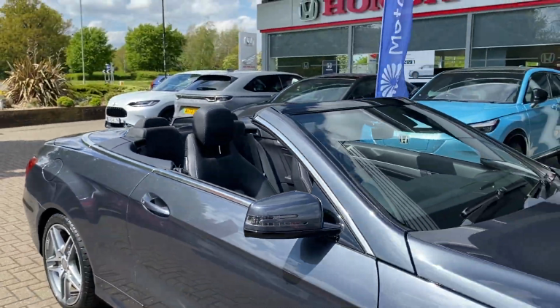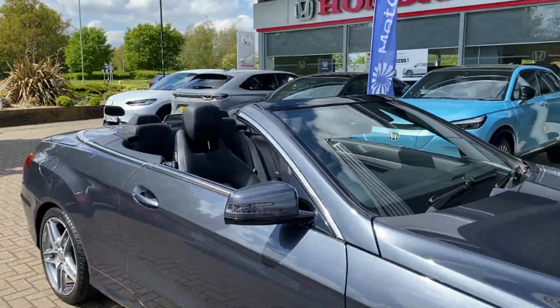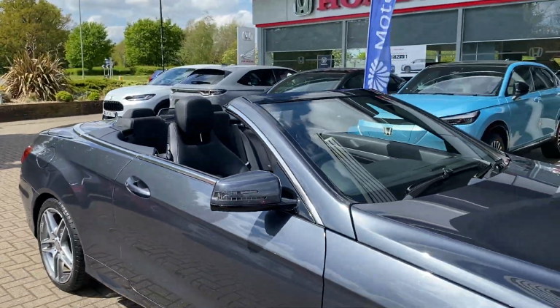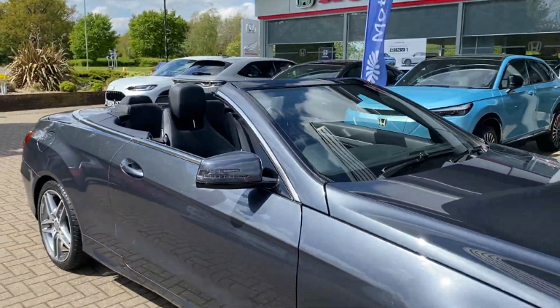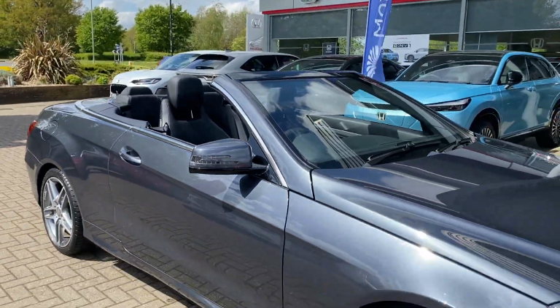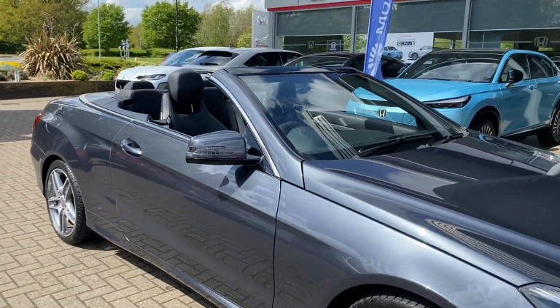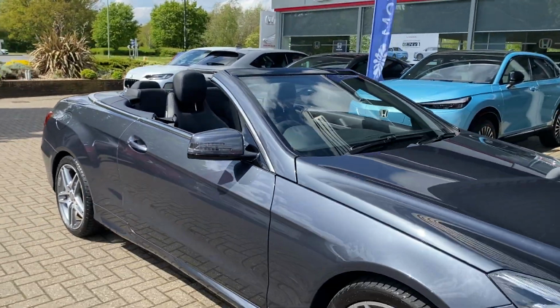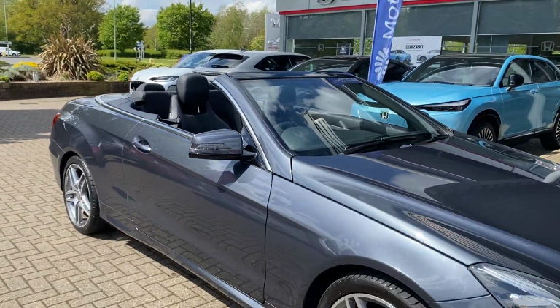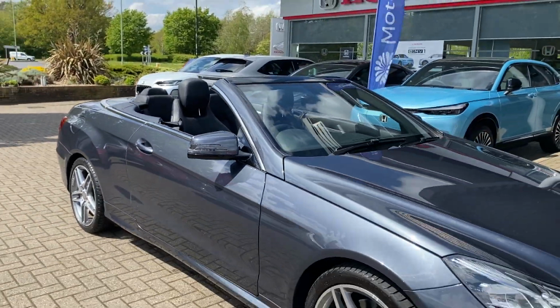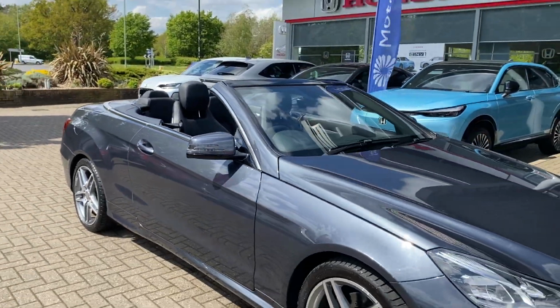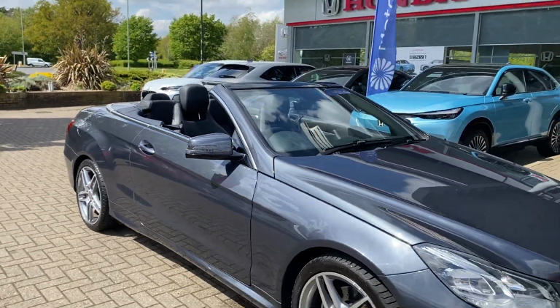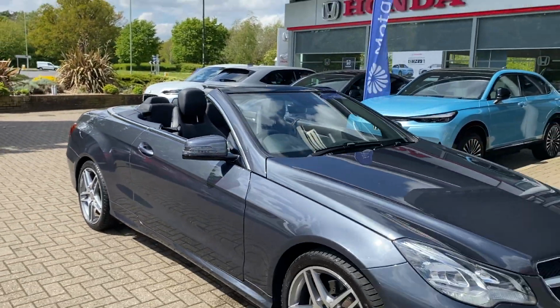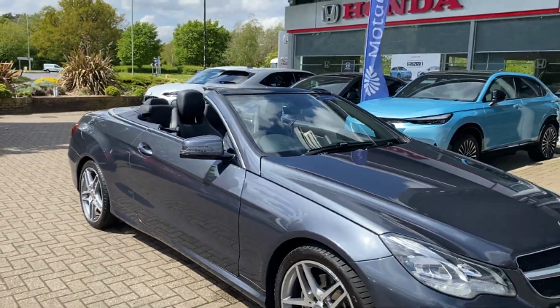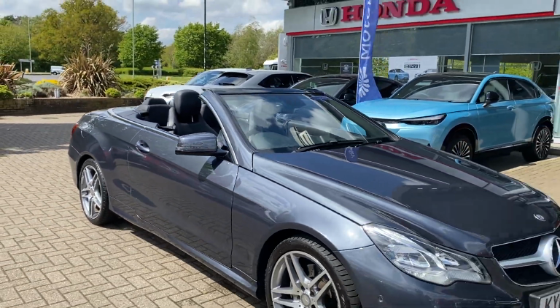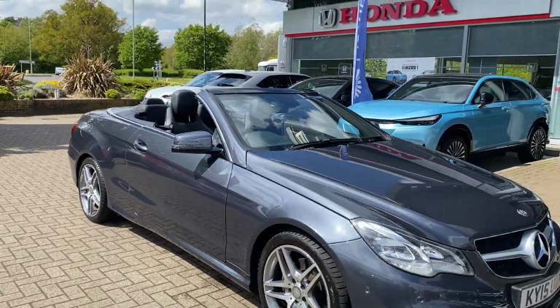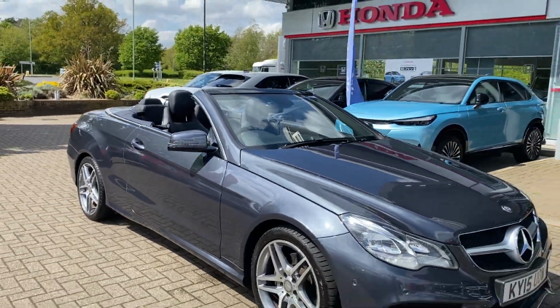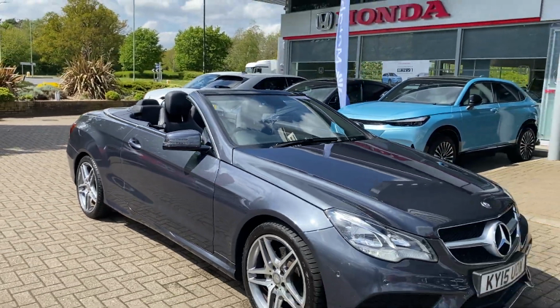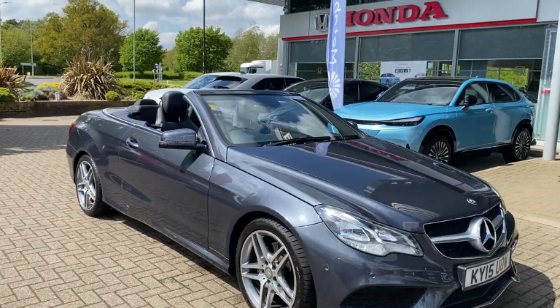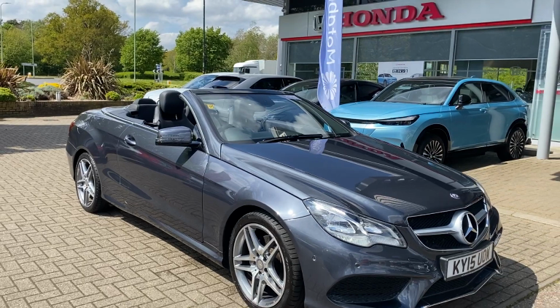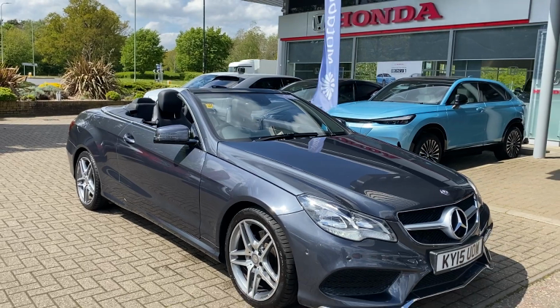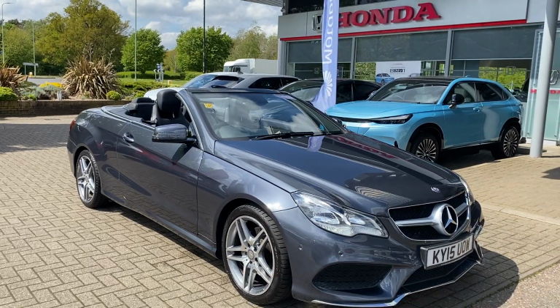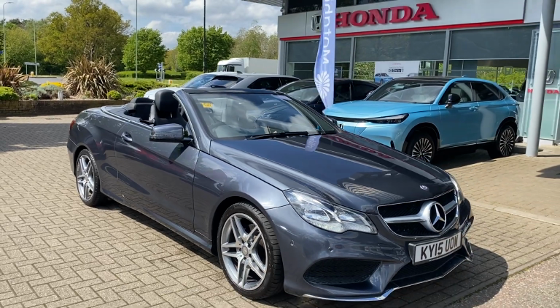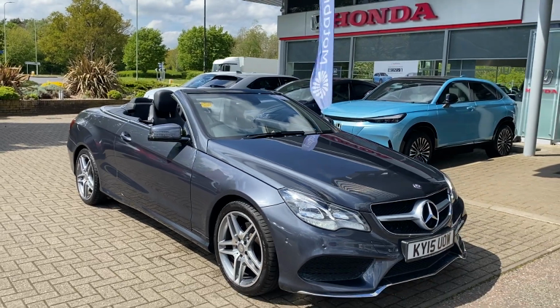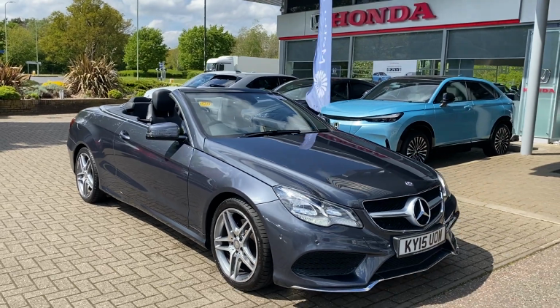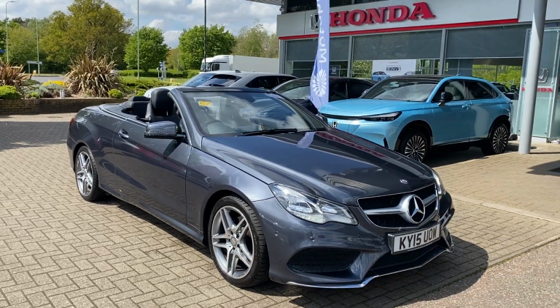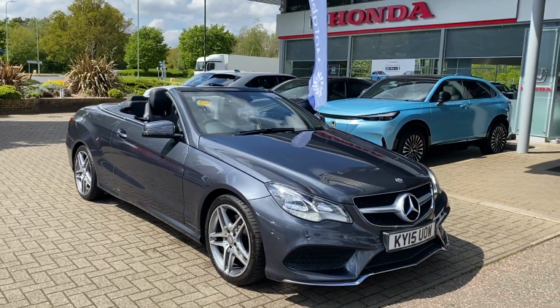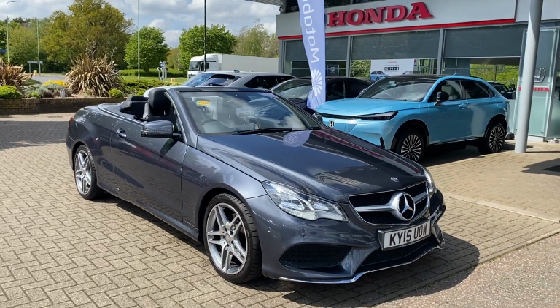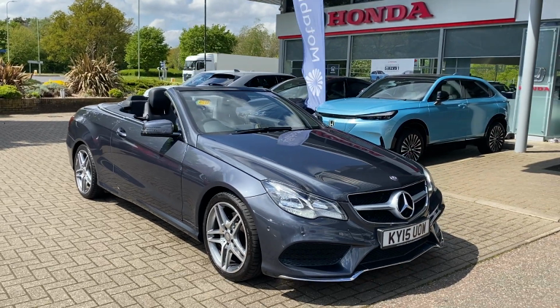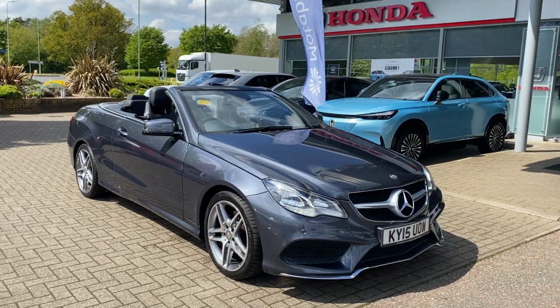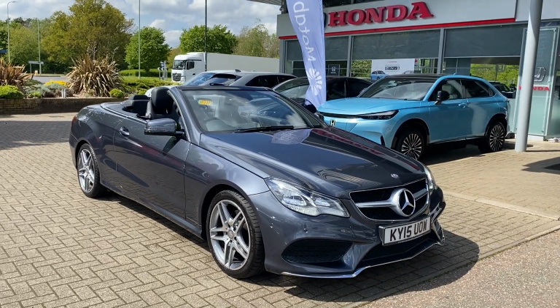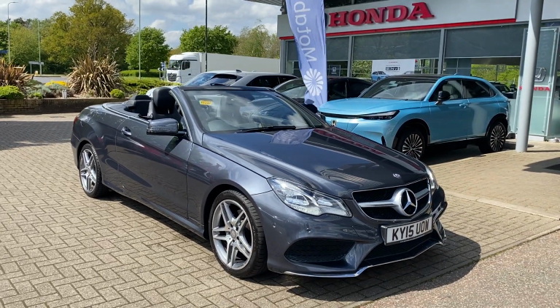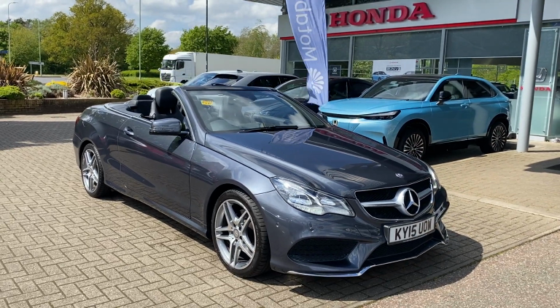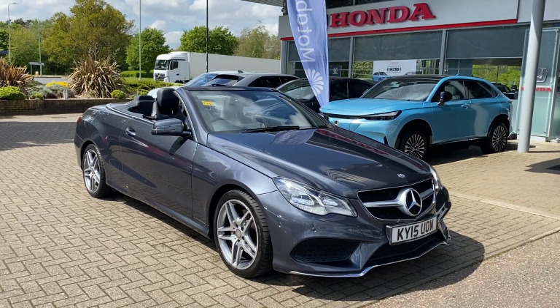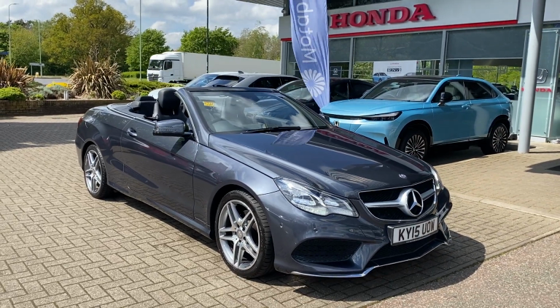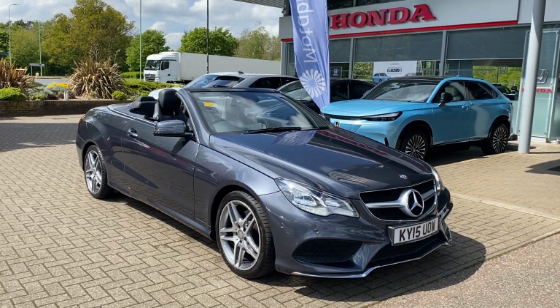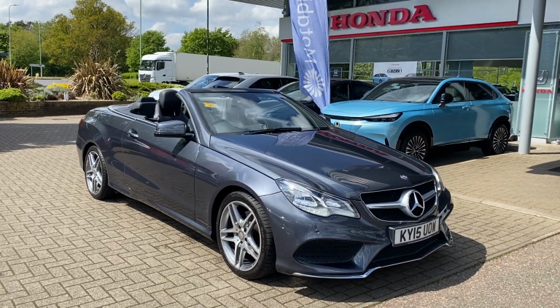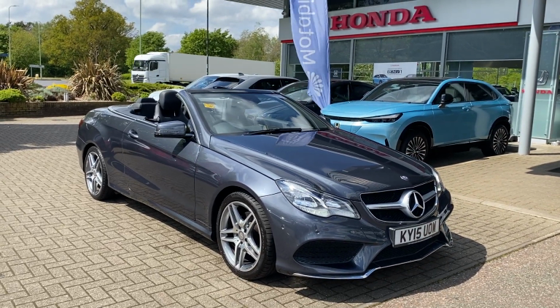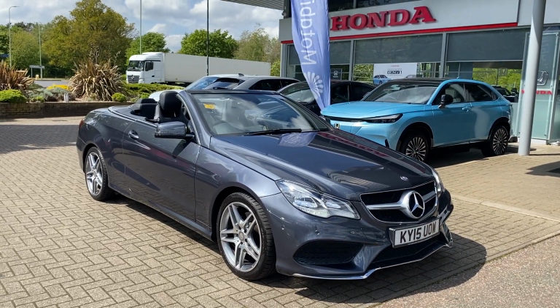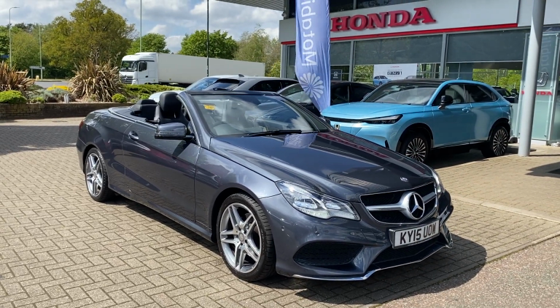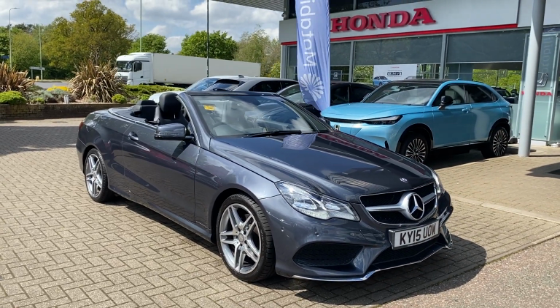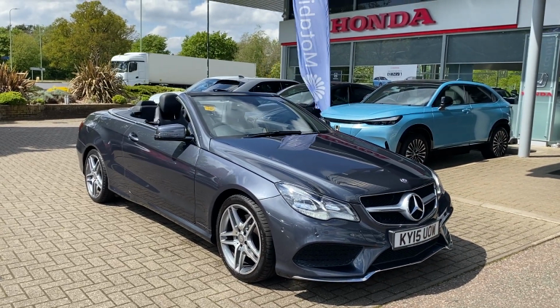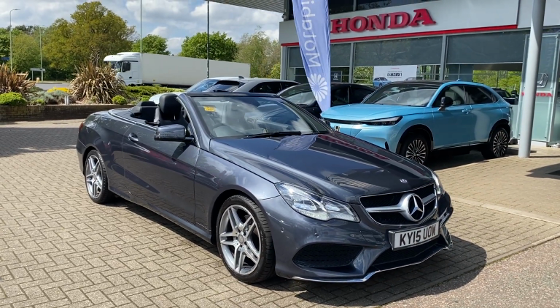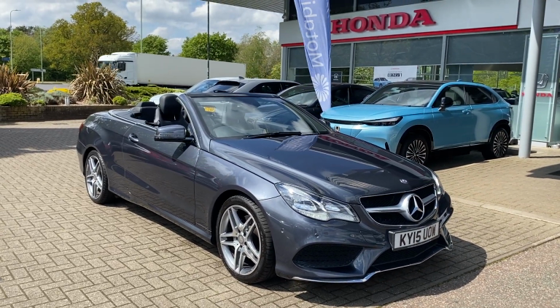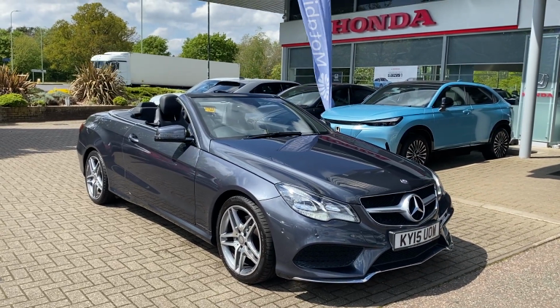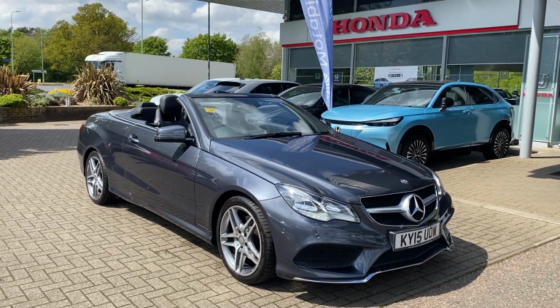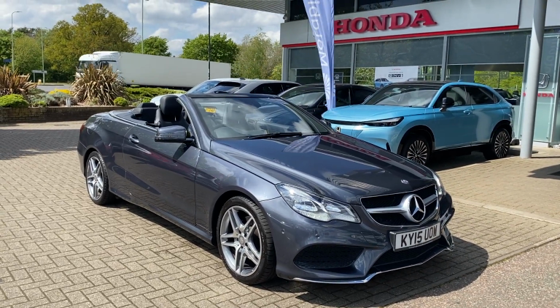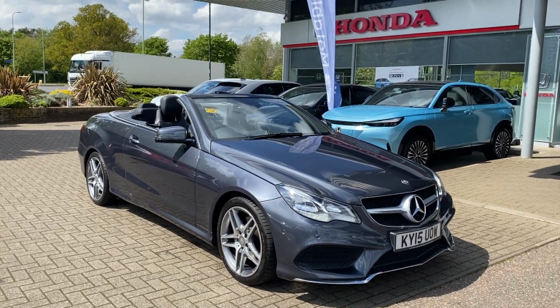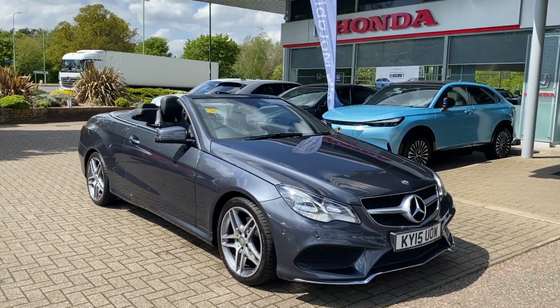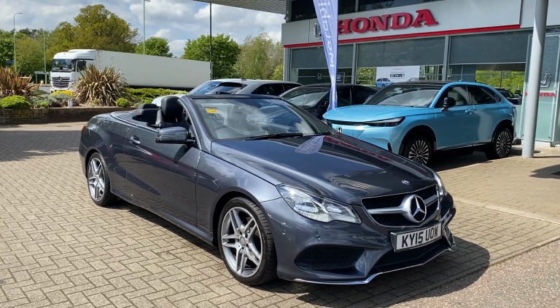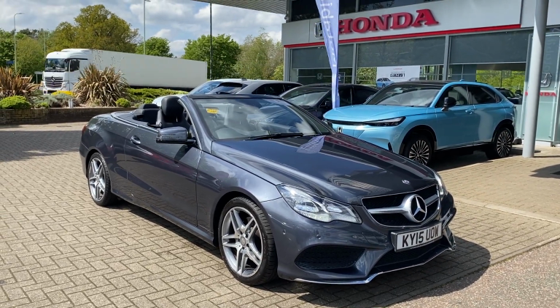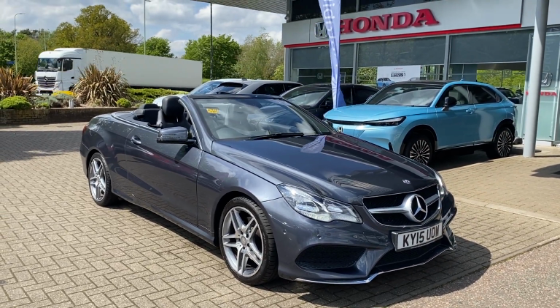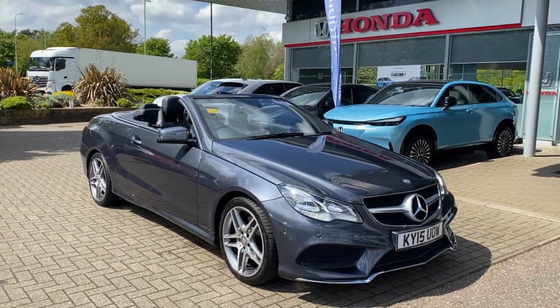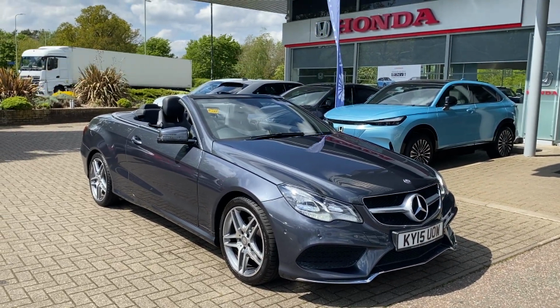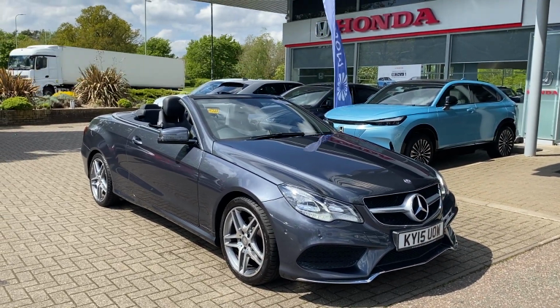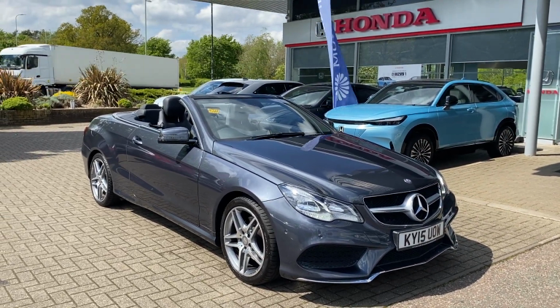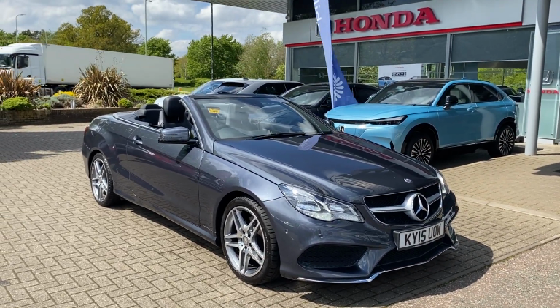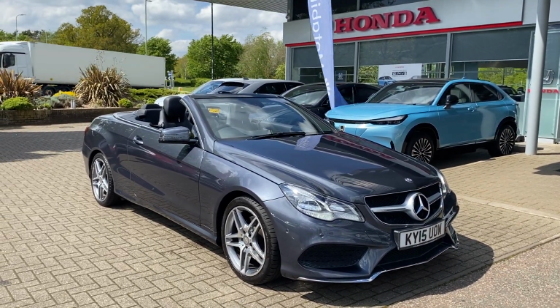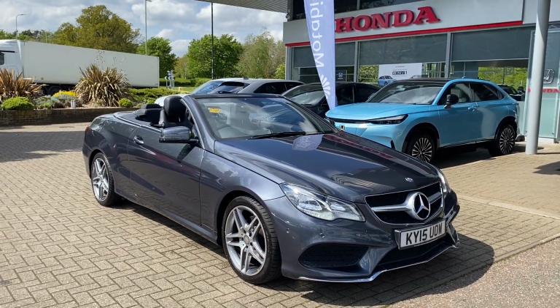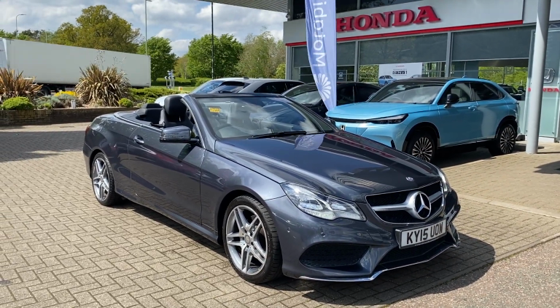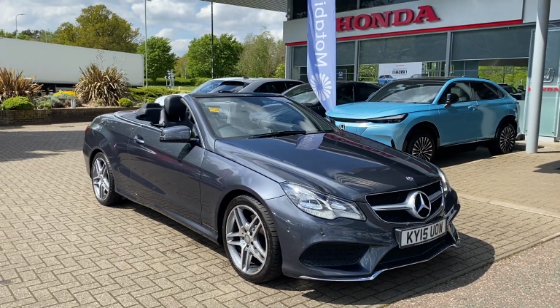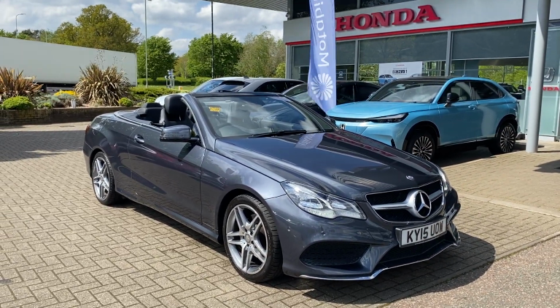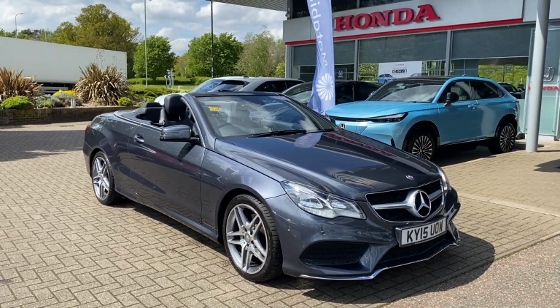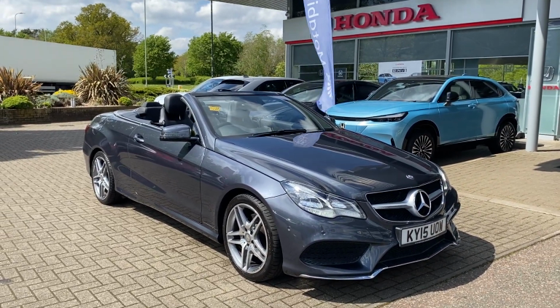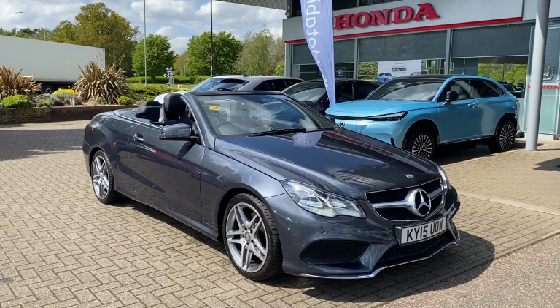Now if you have any further questions about our used Mercedes E-Class, please contact us at John Banks Honda in Bury St Edmunds. Thank you.